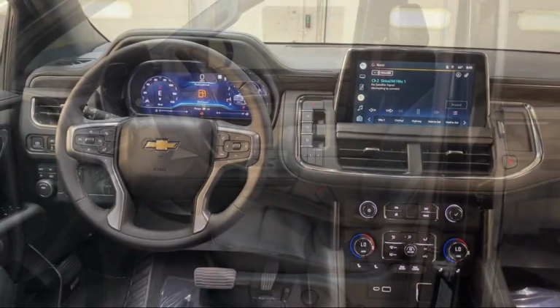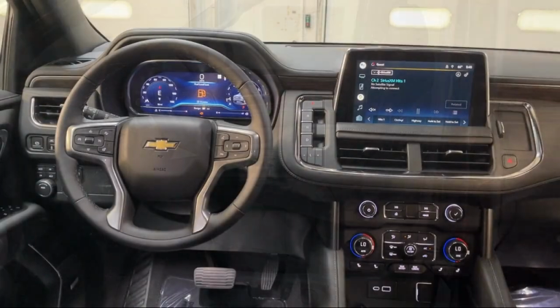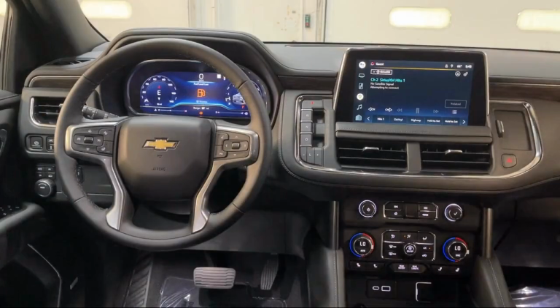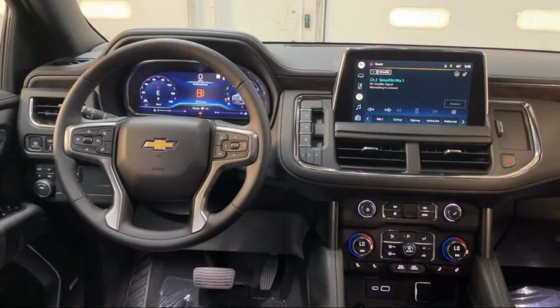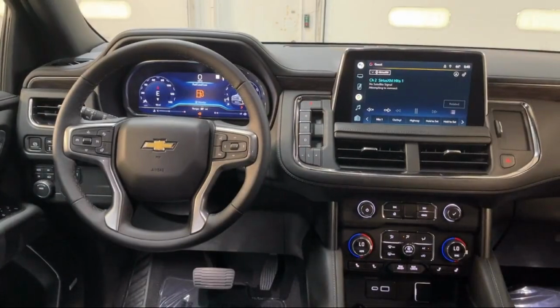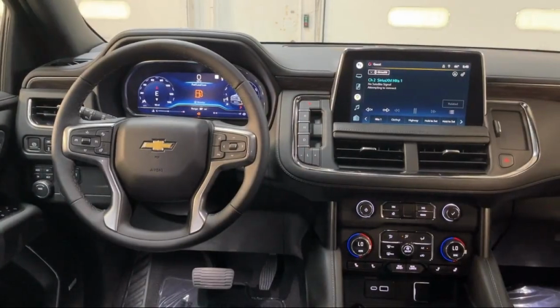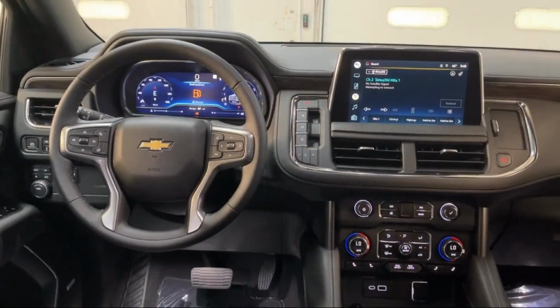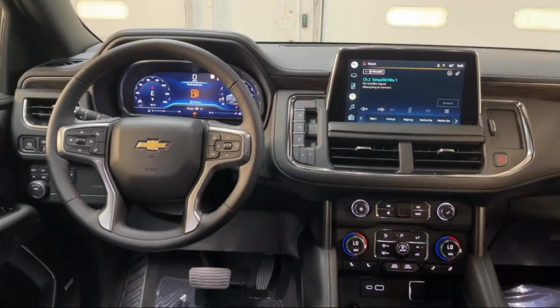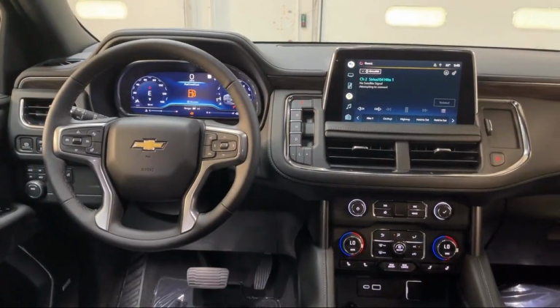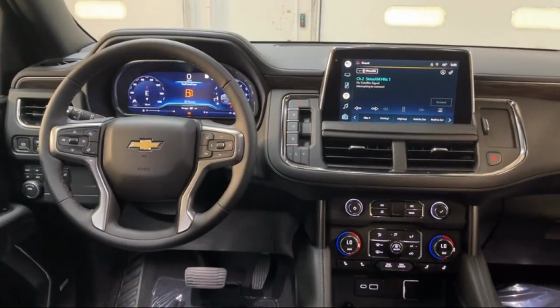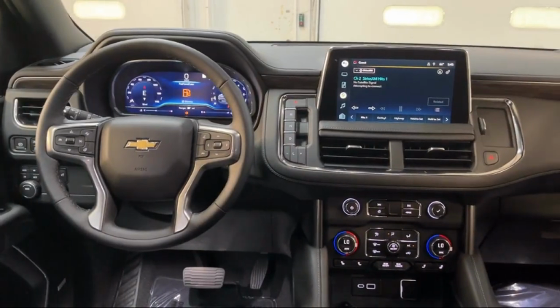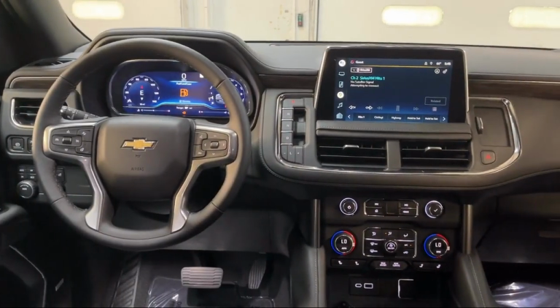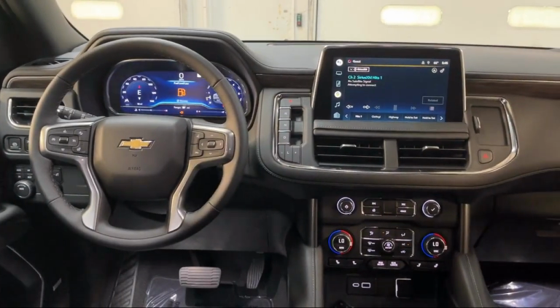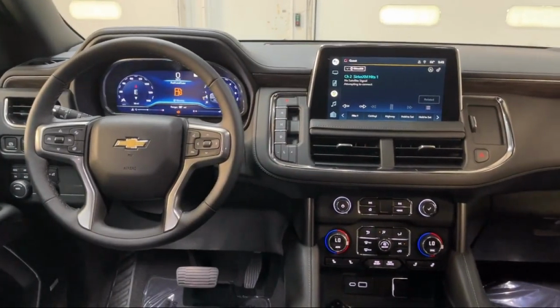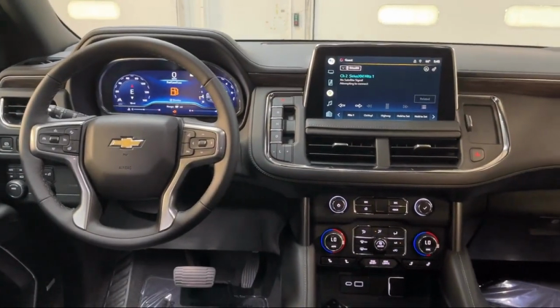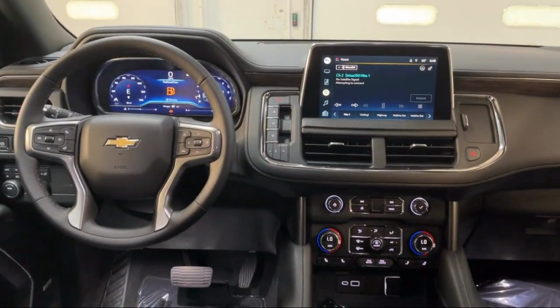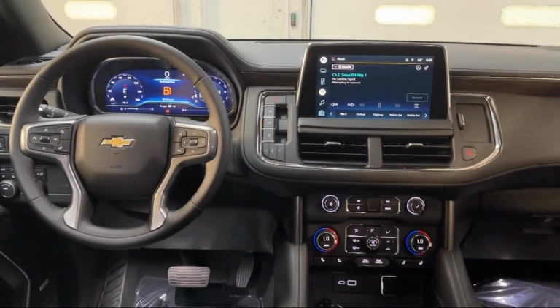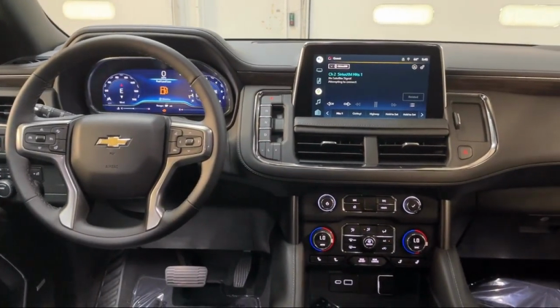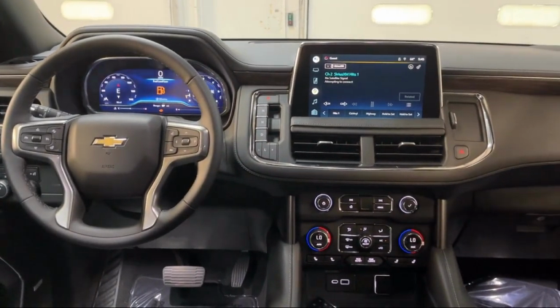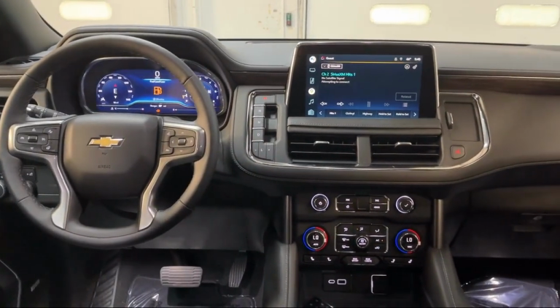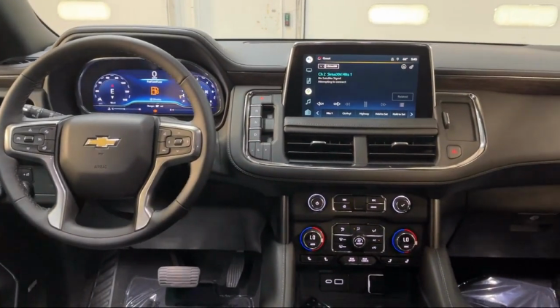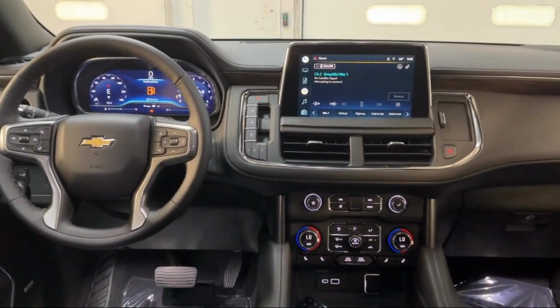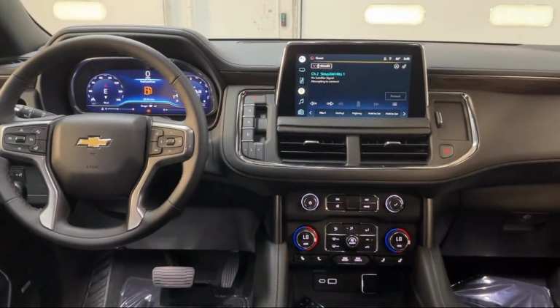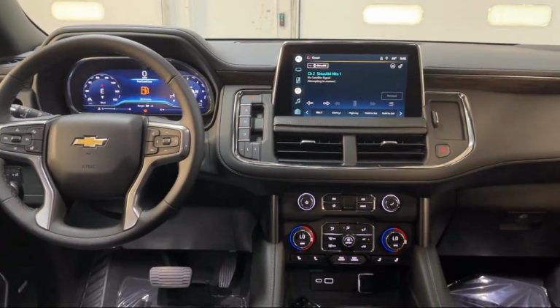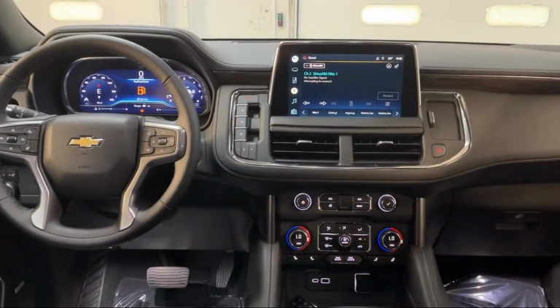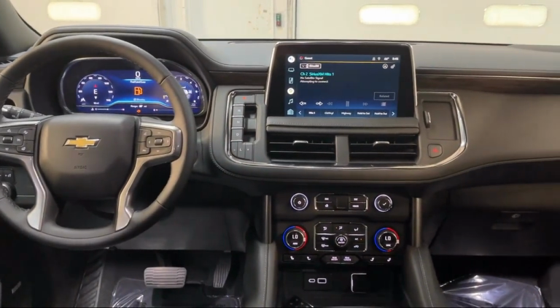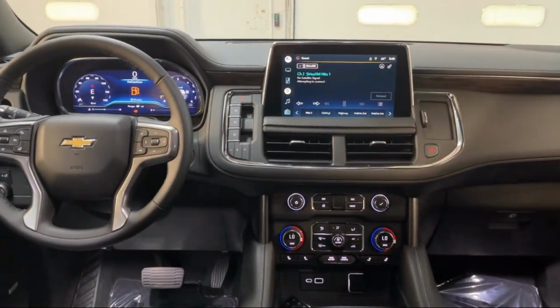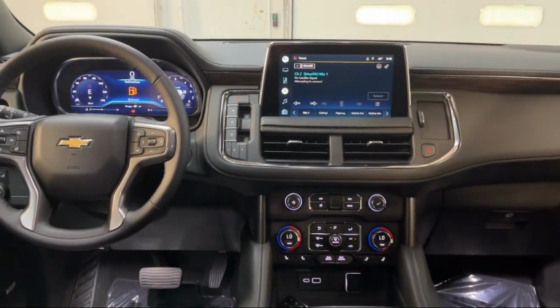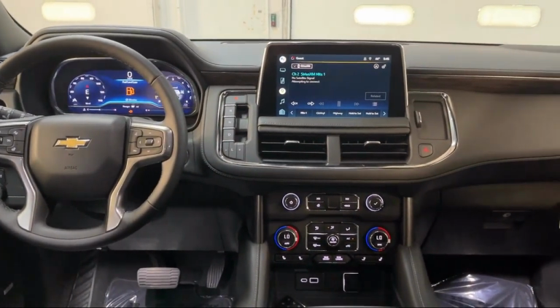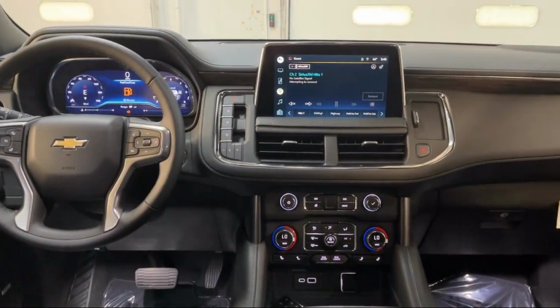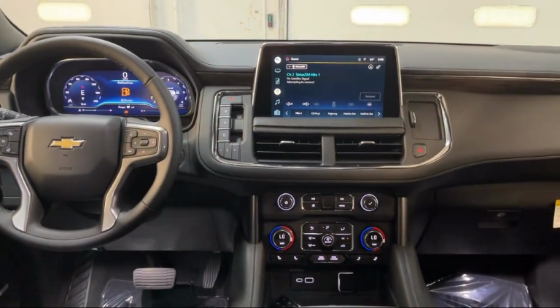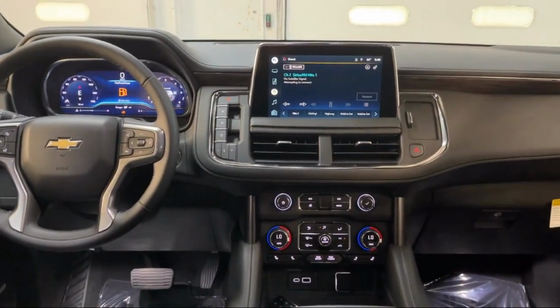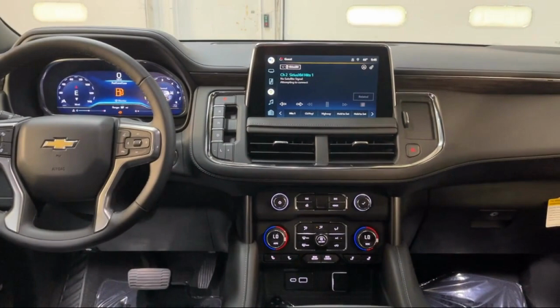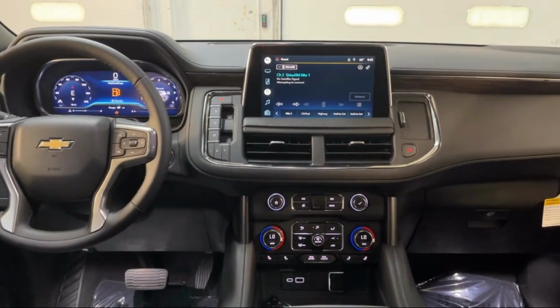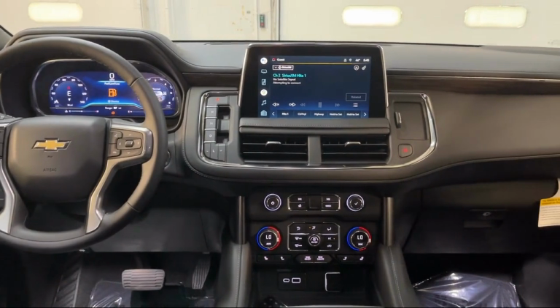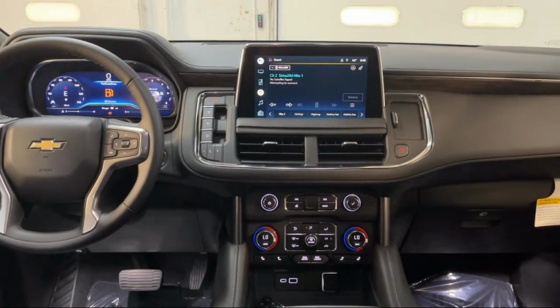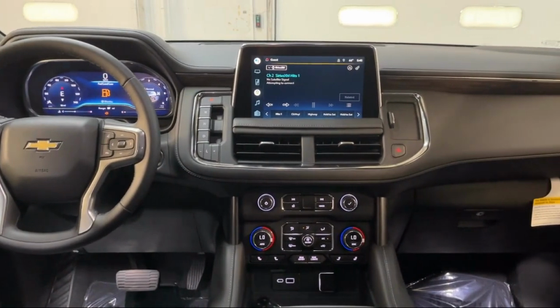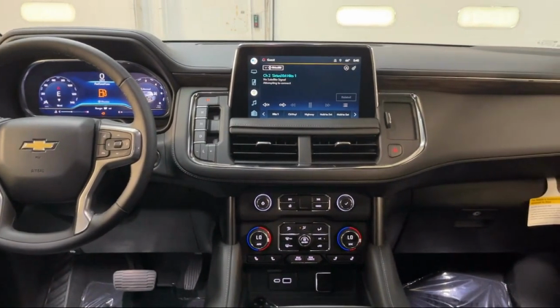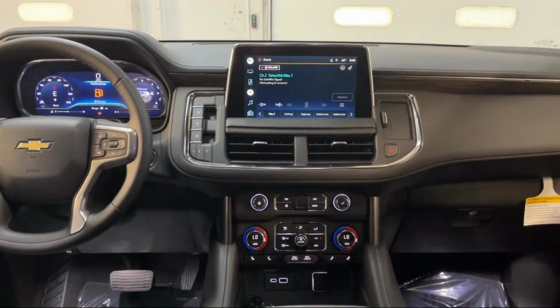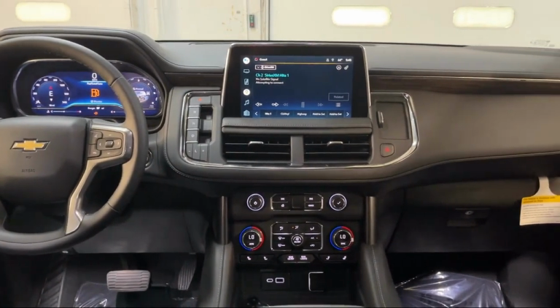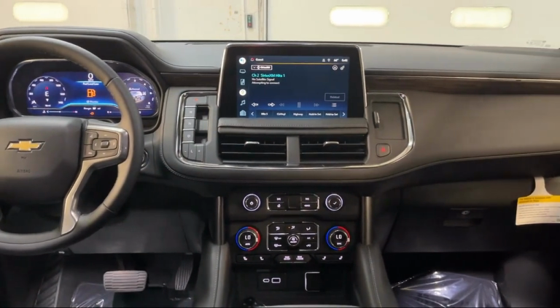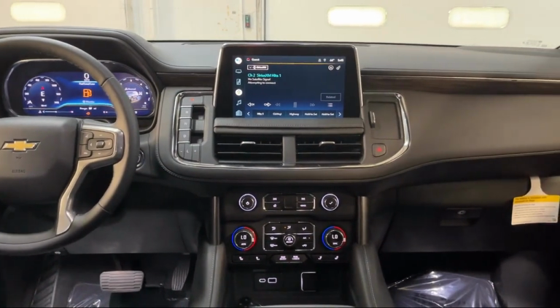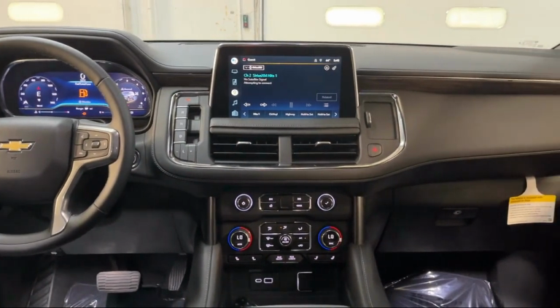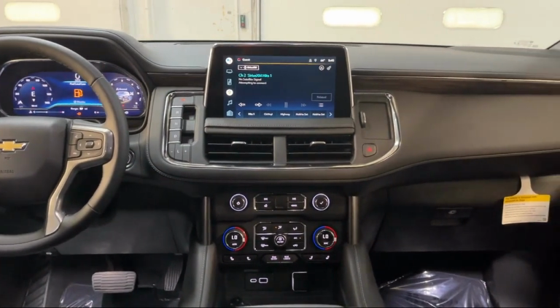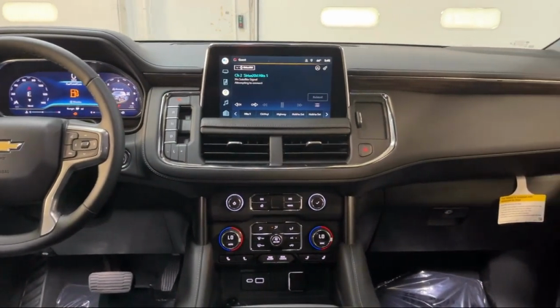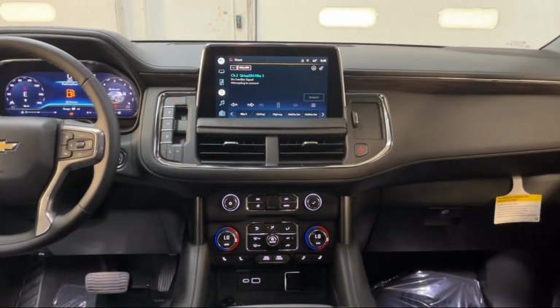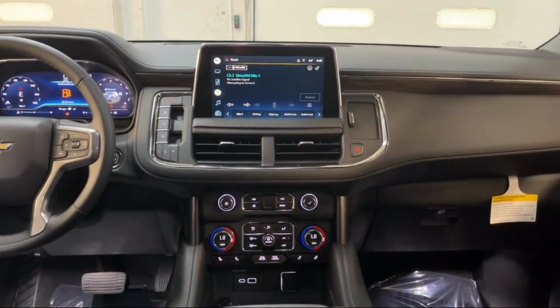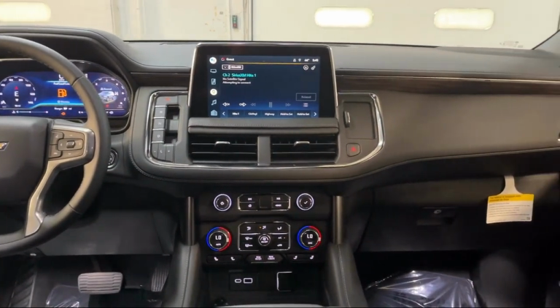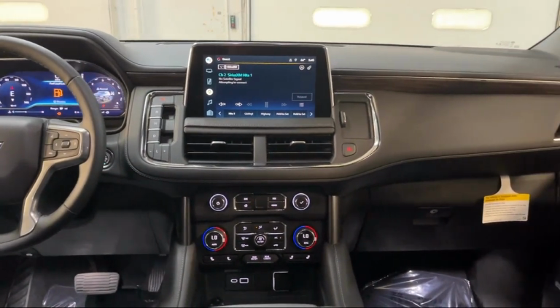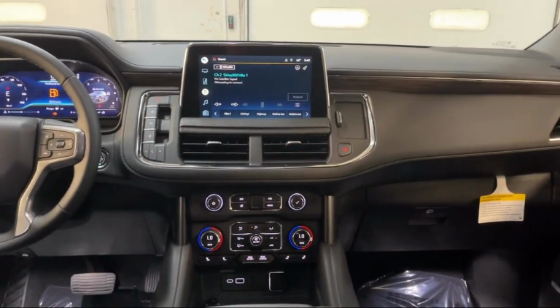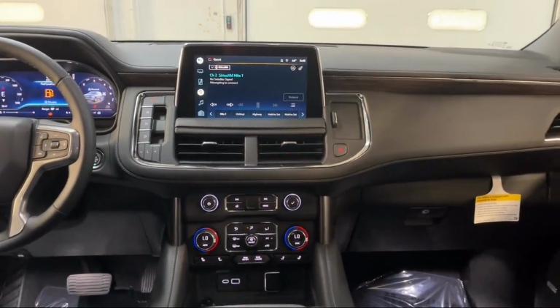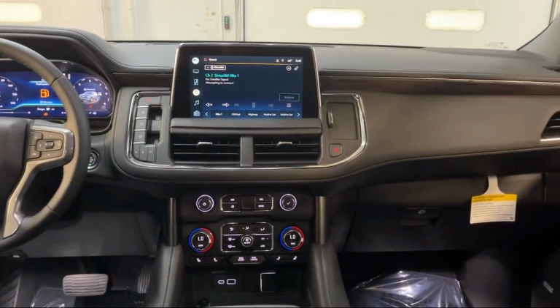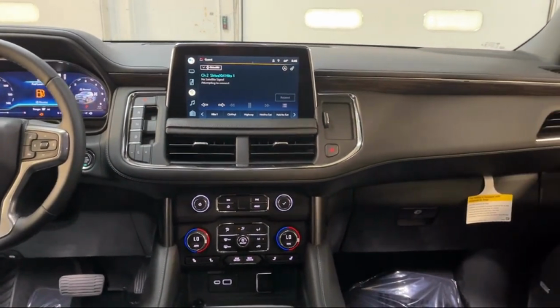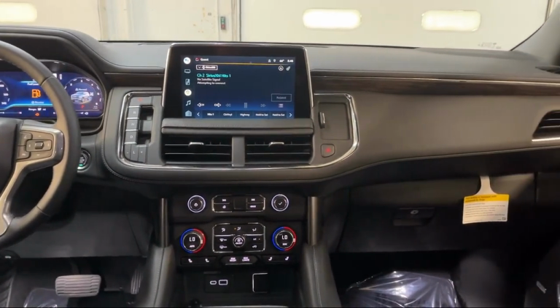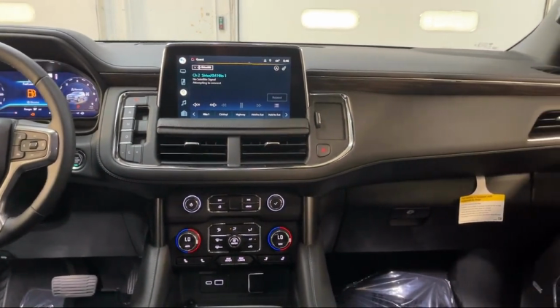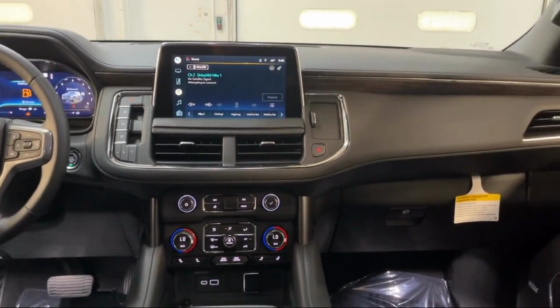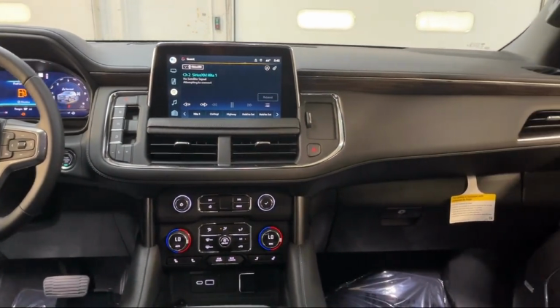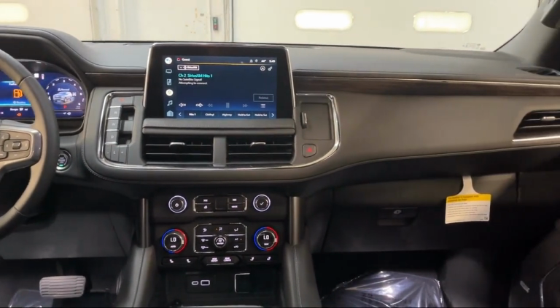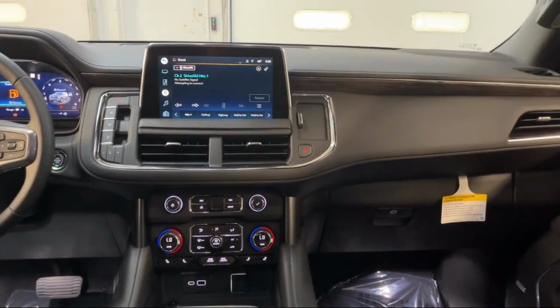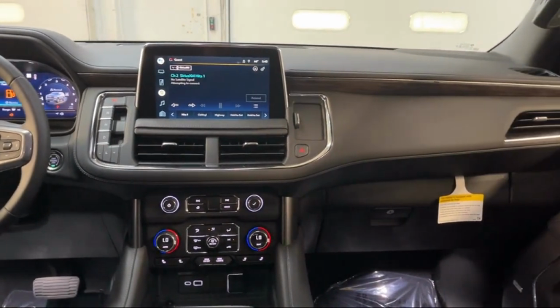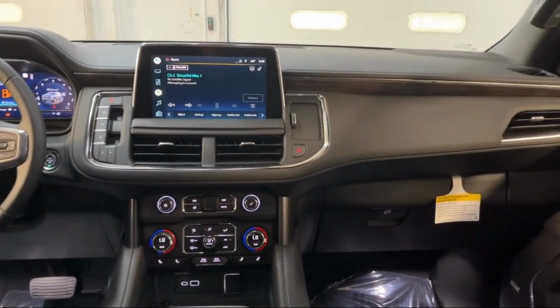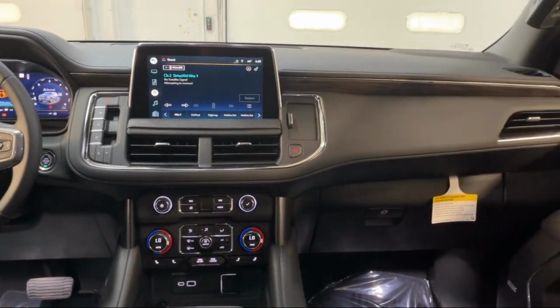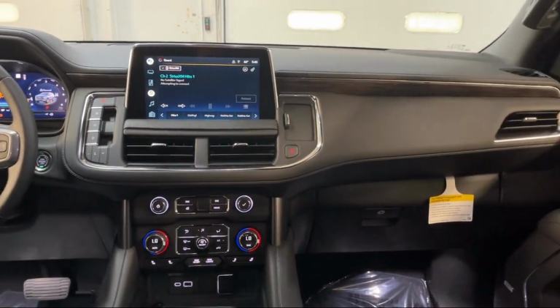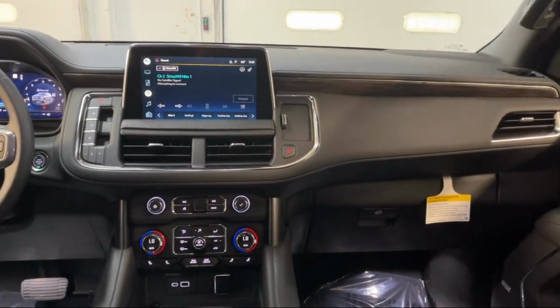Visit us today at one of our convenient locations in Paris or Georgetown, and drive home with your Dan Cummins dealer.